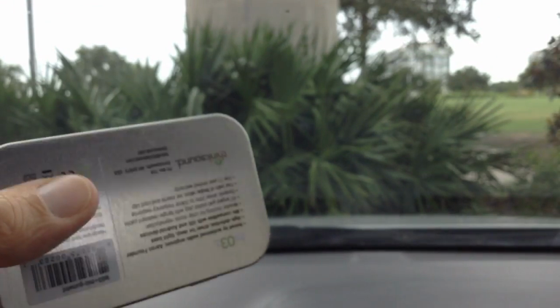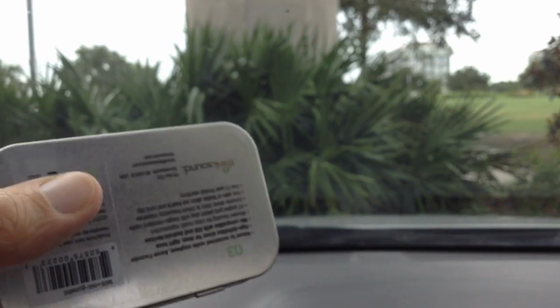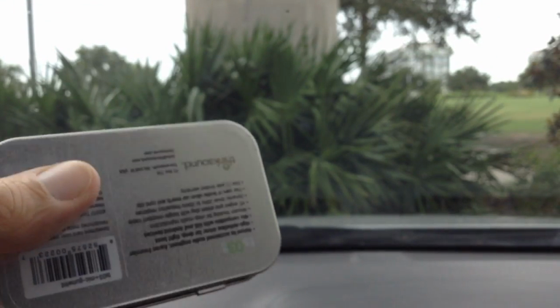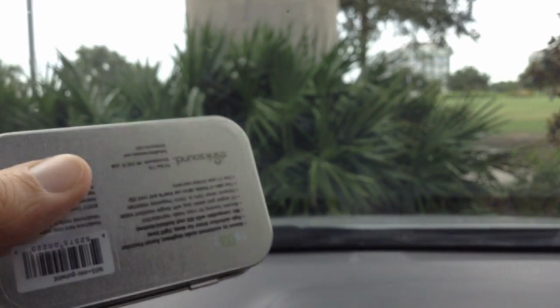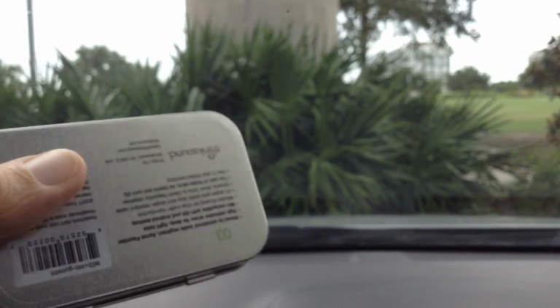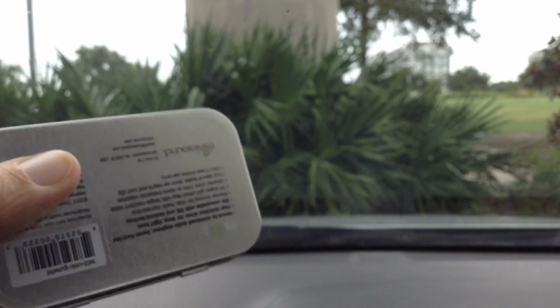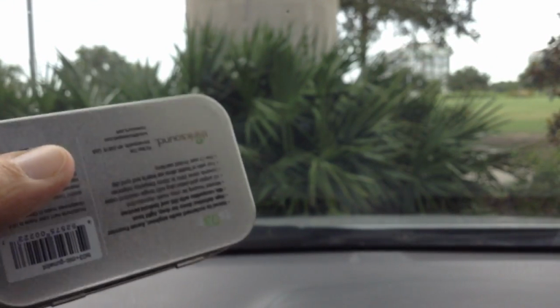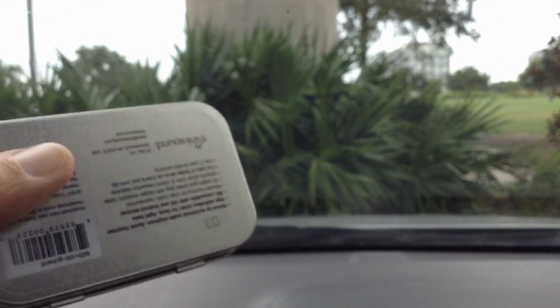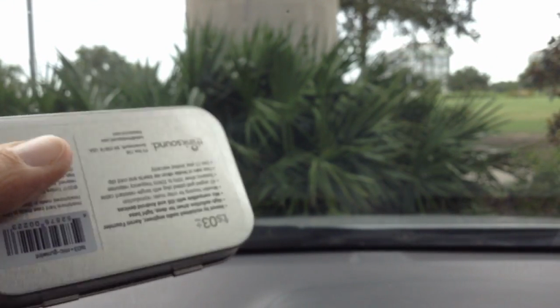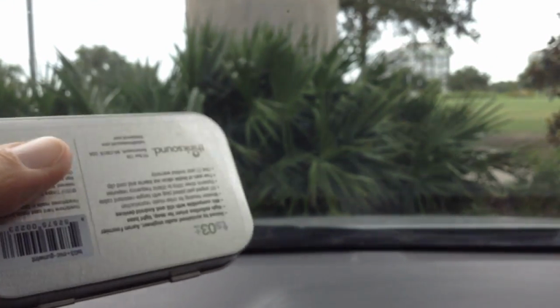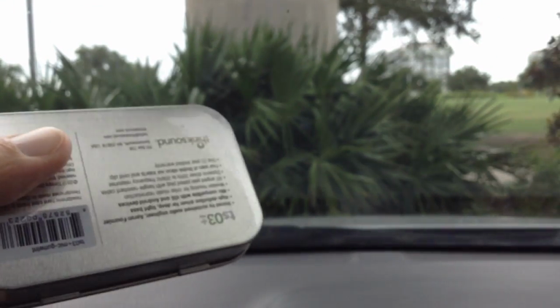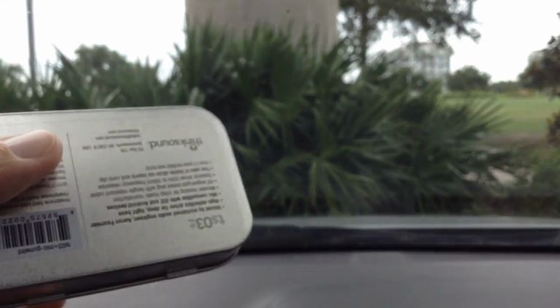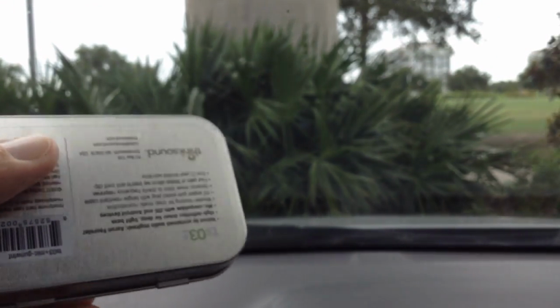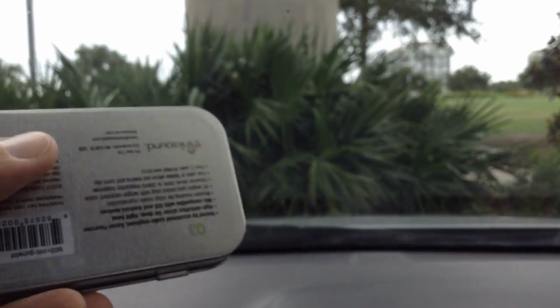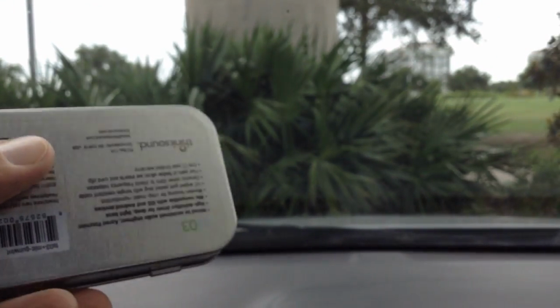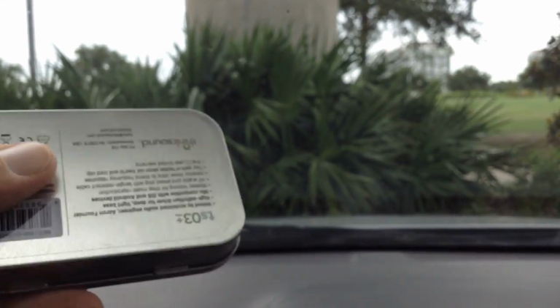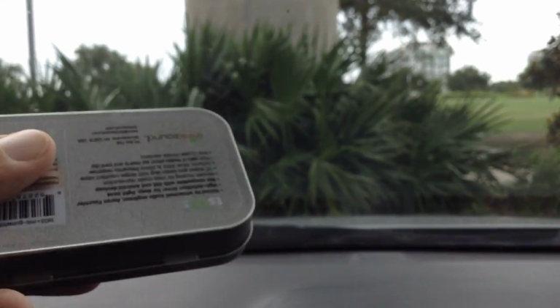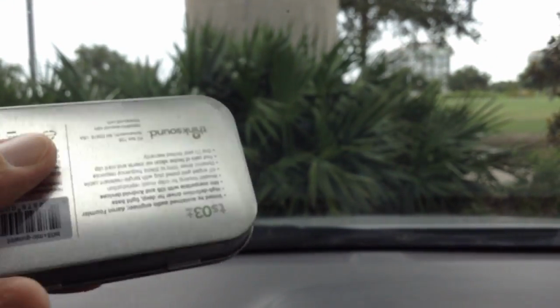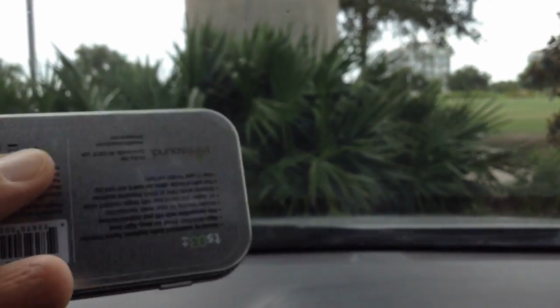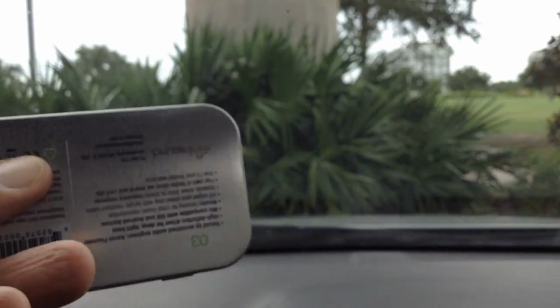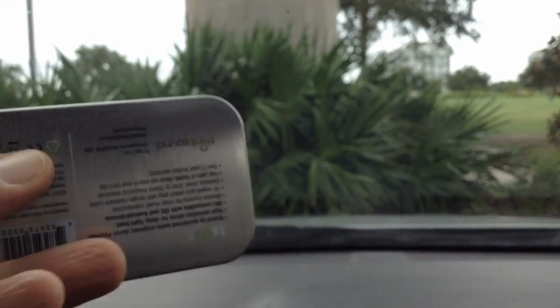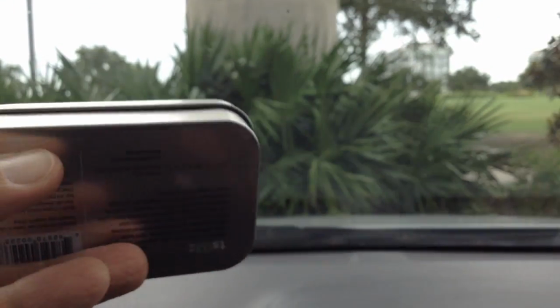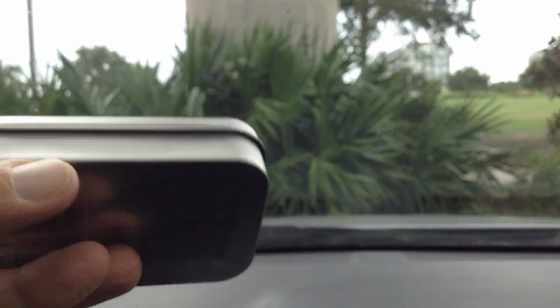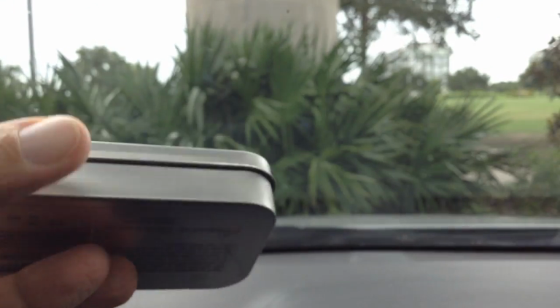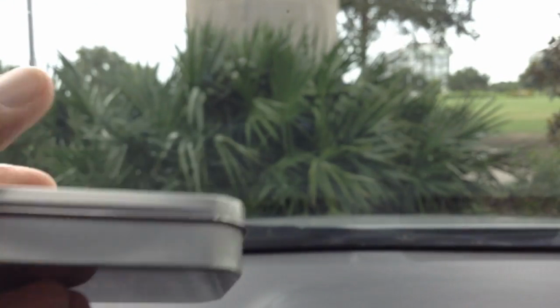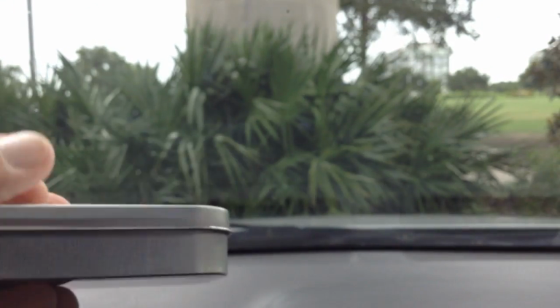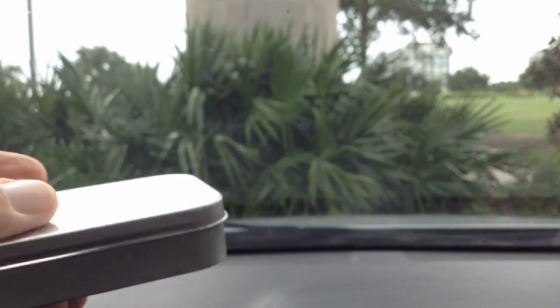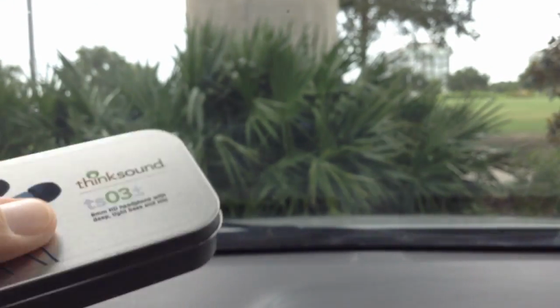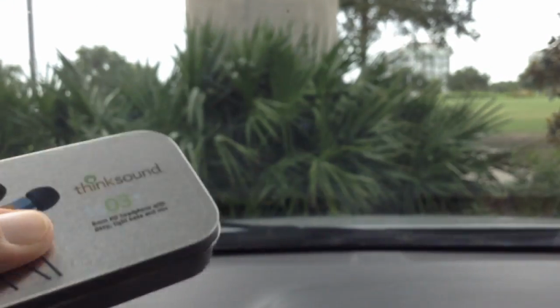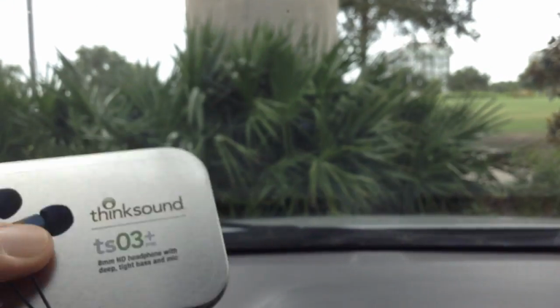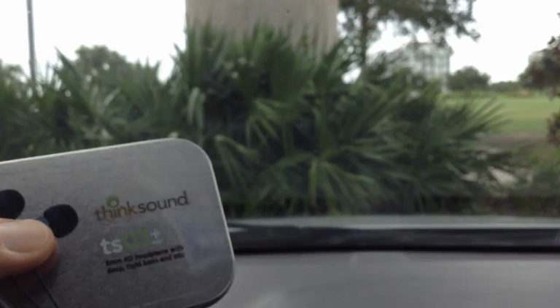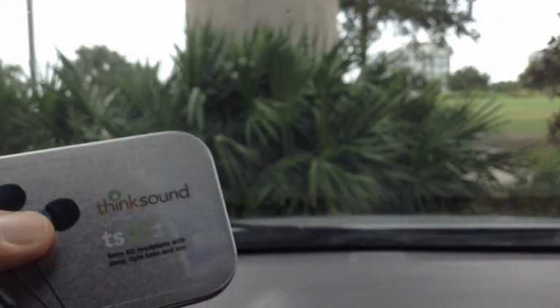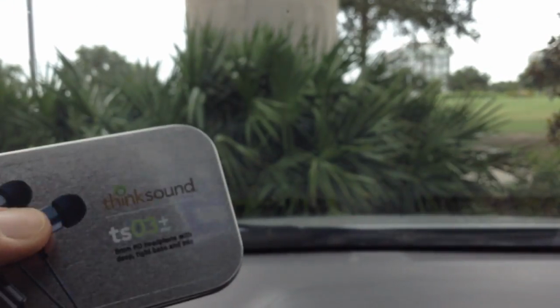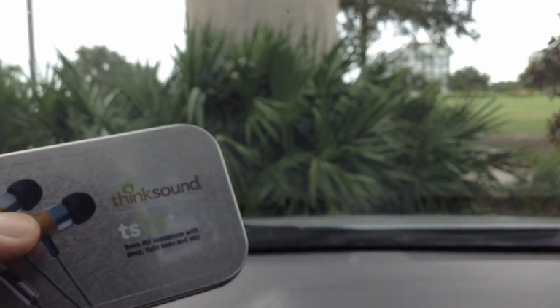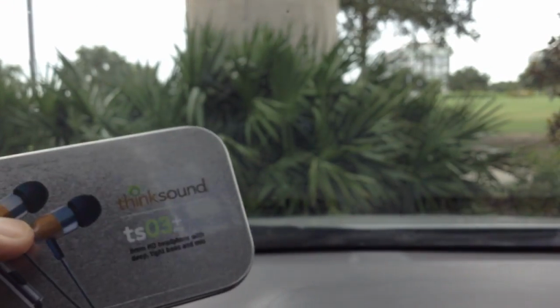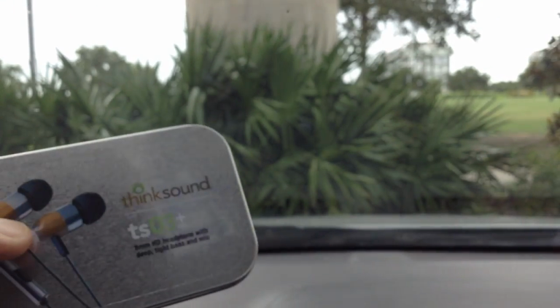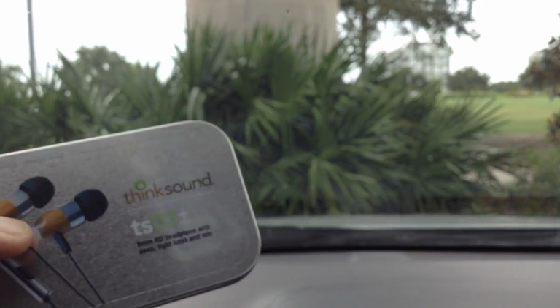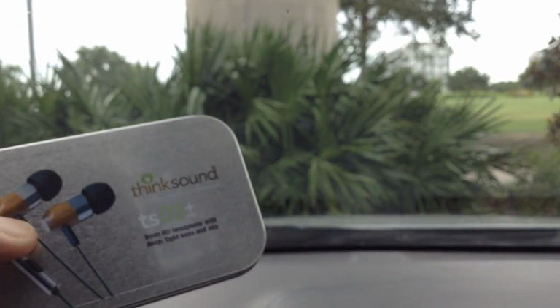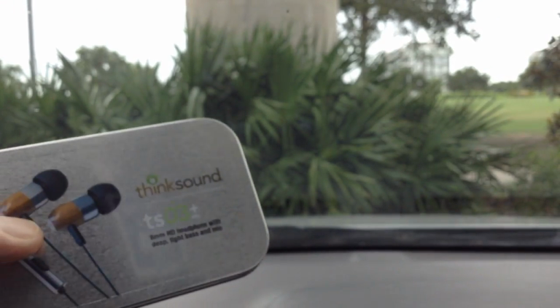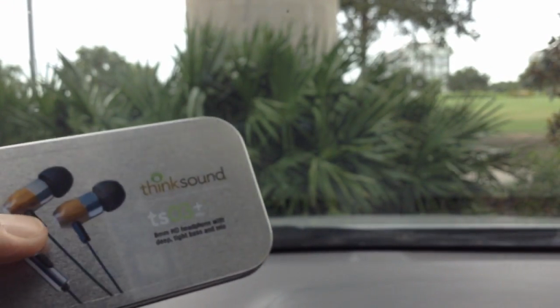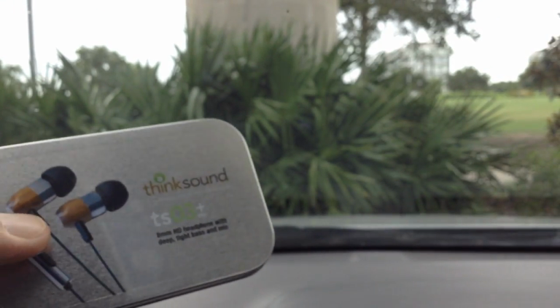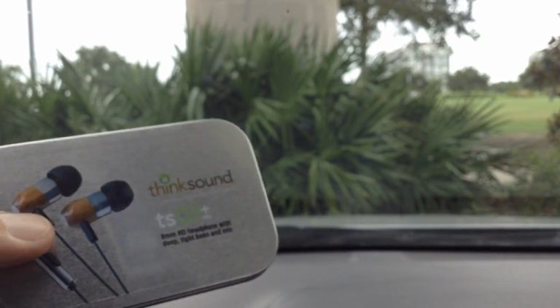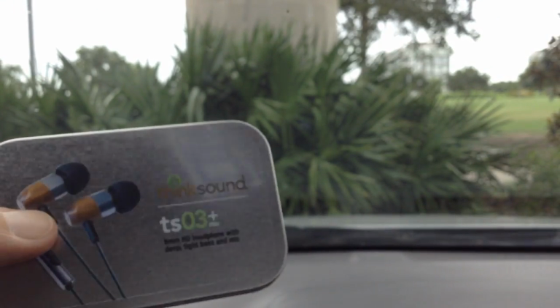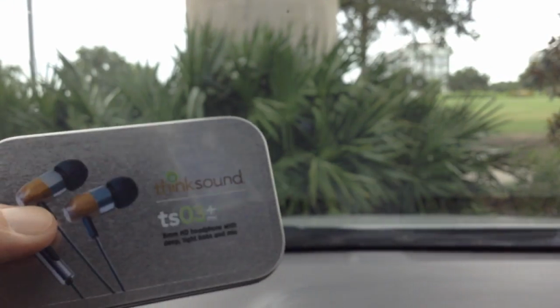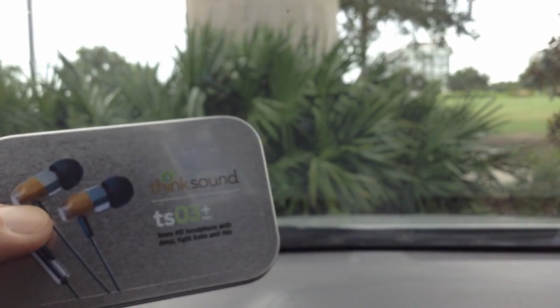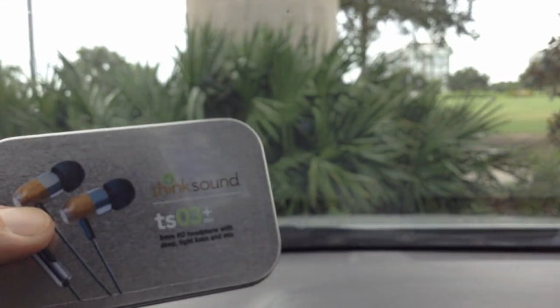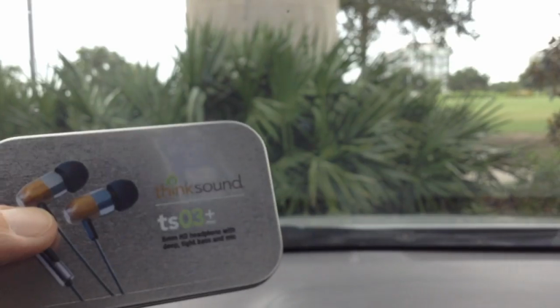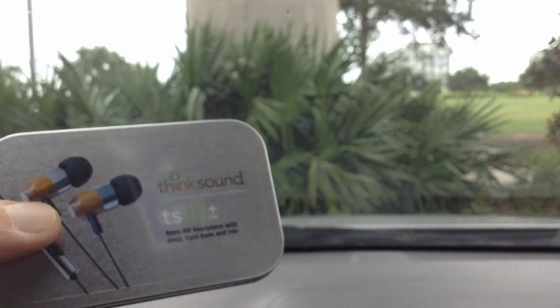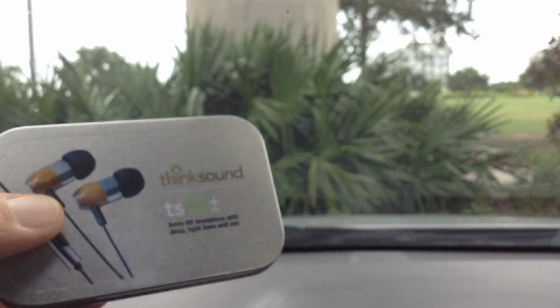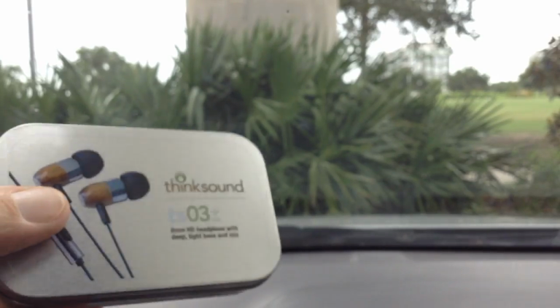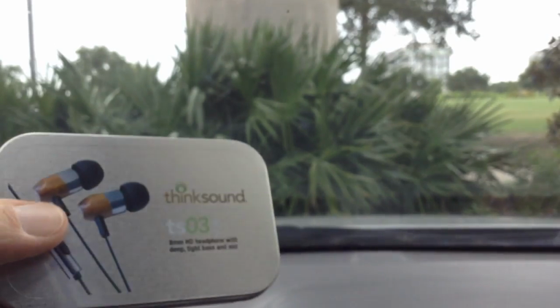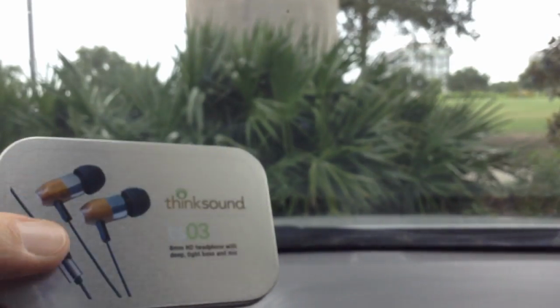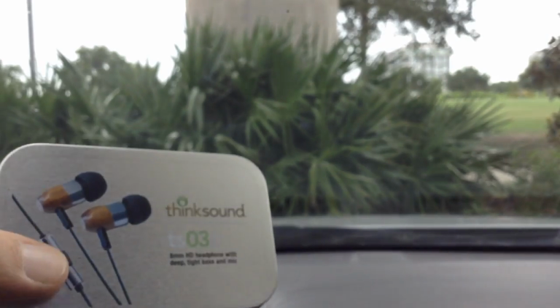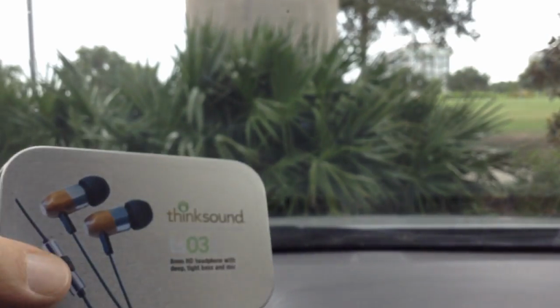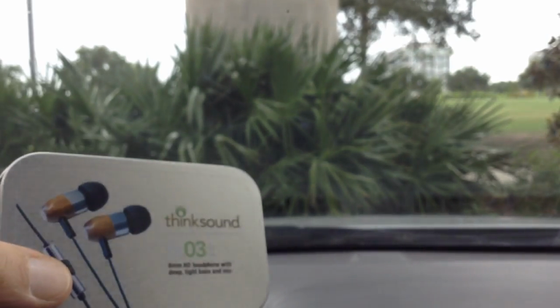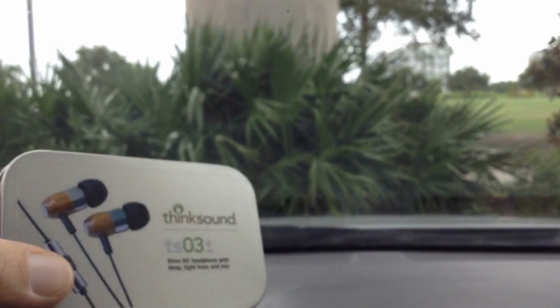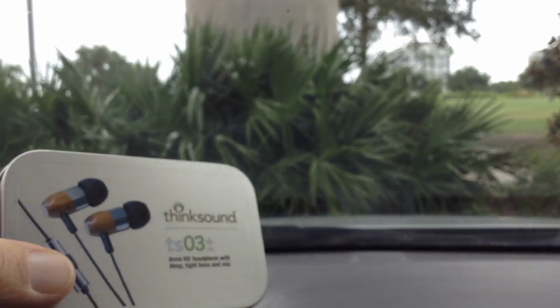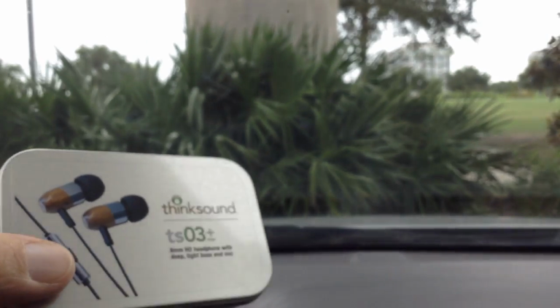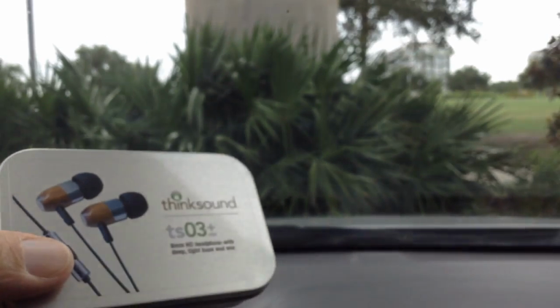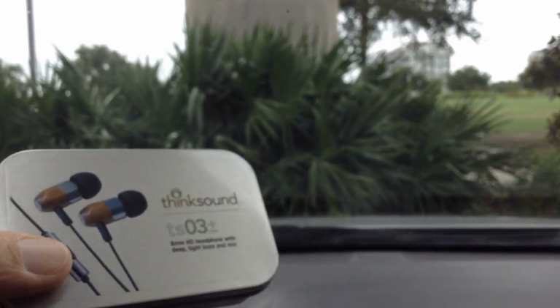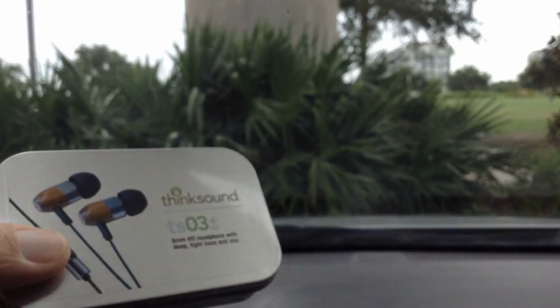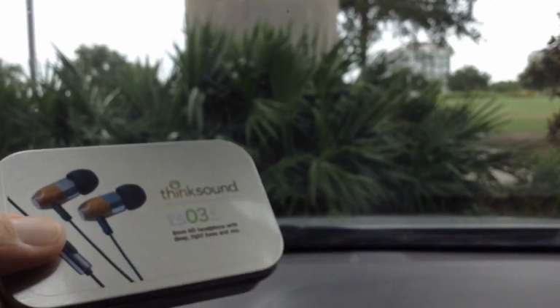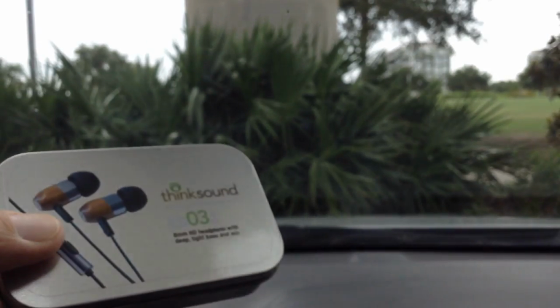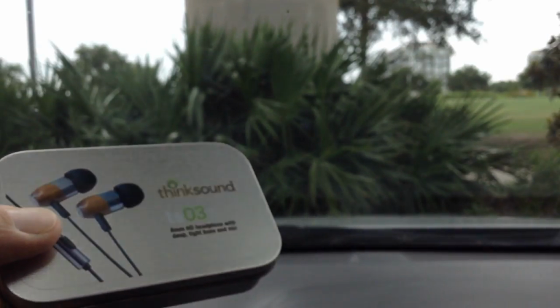And a lot of detail. Get the right ear tip fit and it's going to be golden.